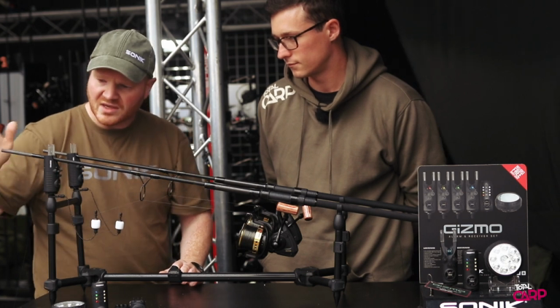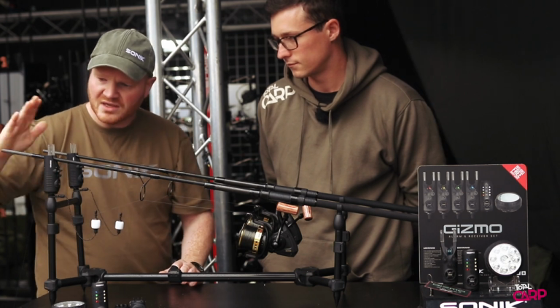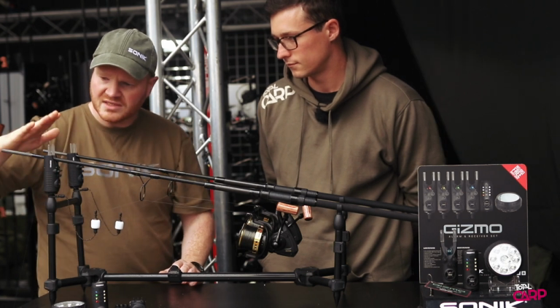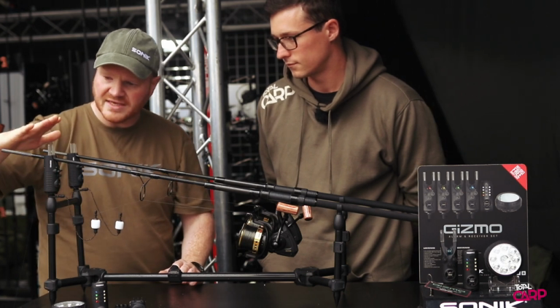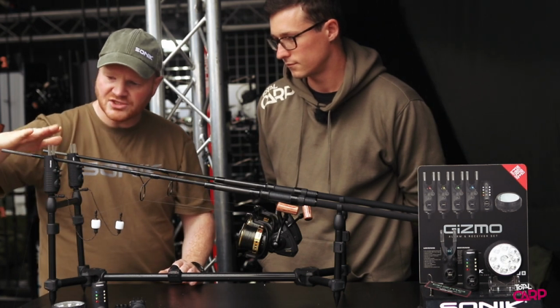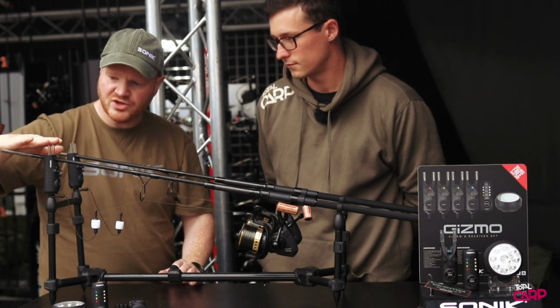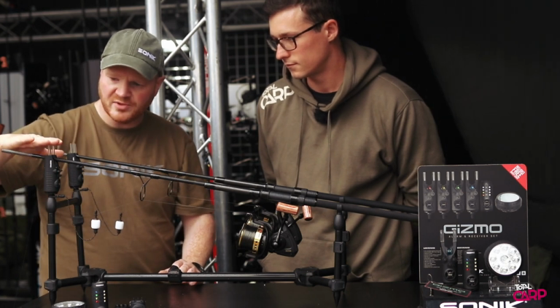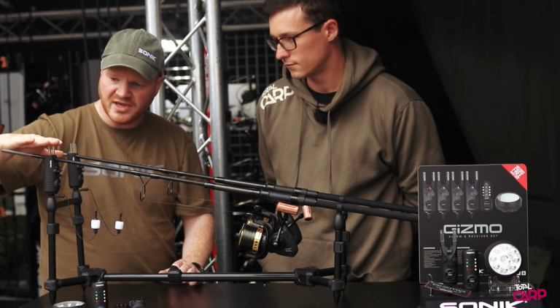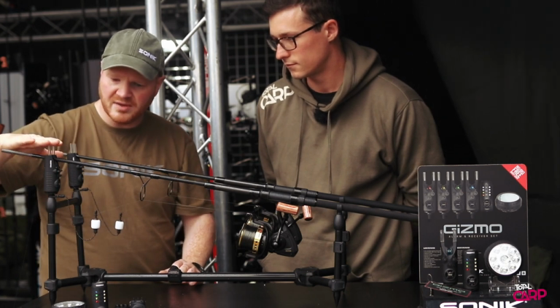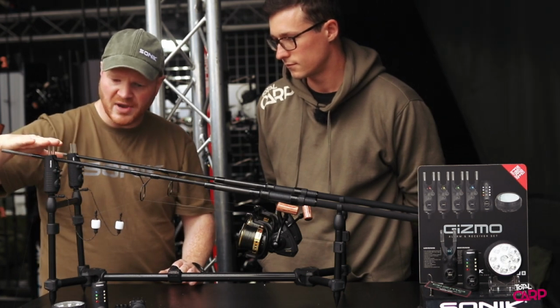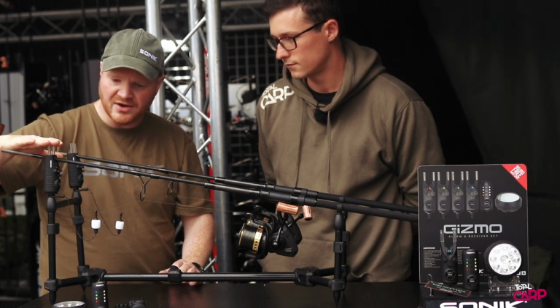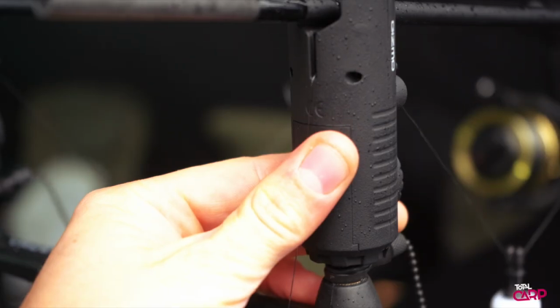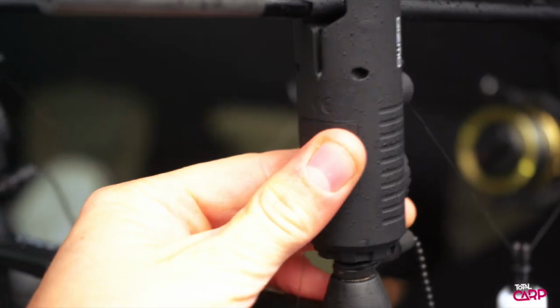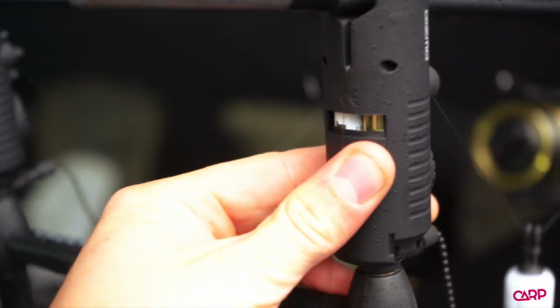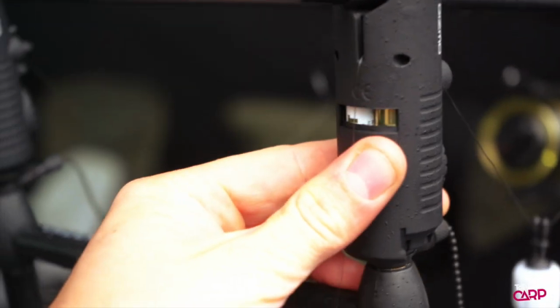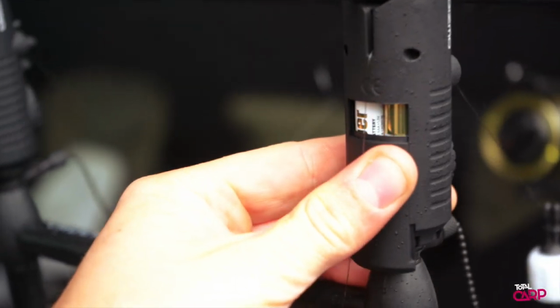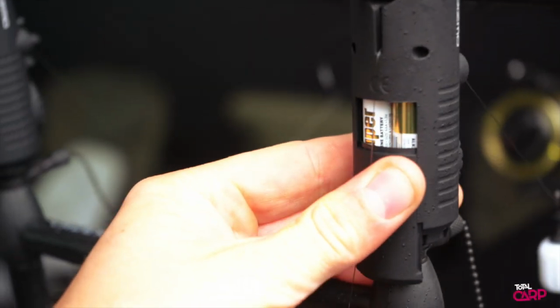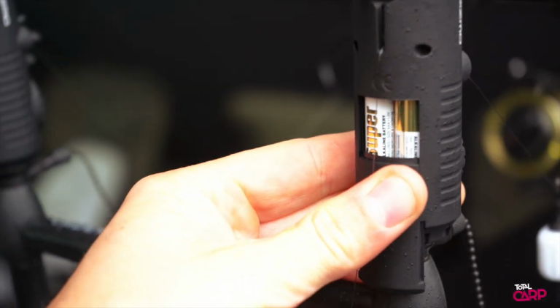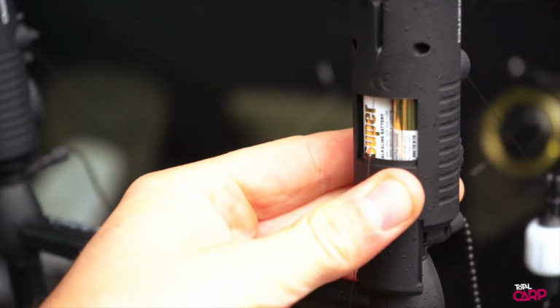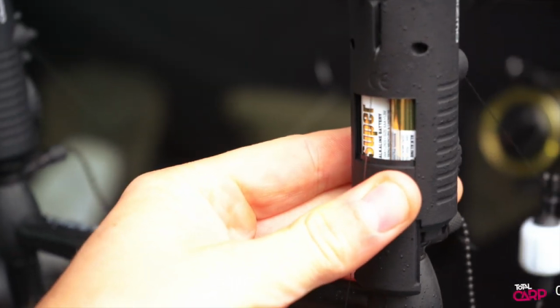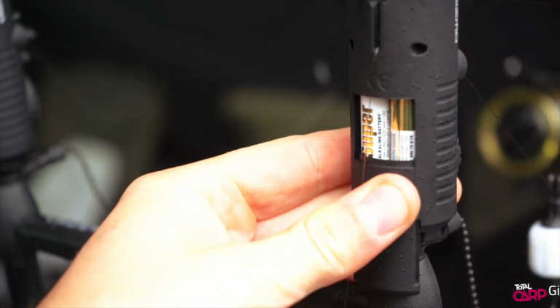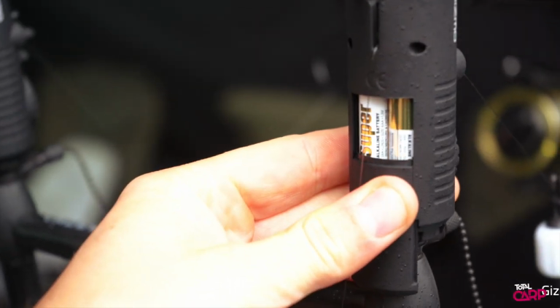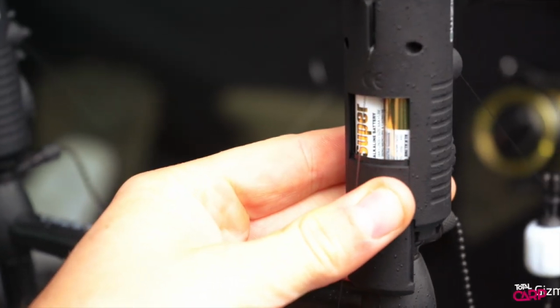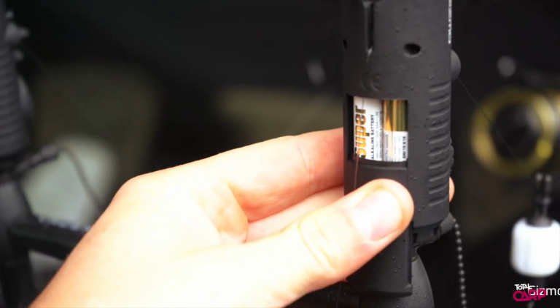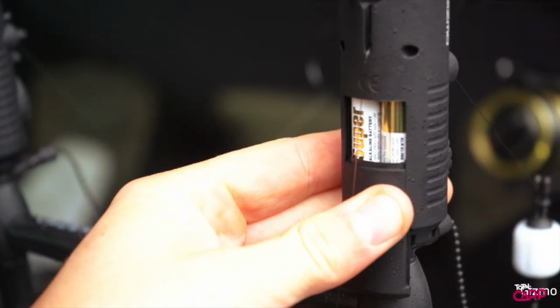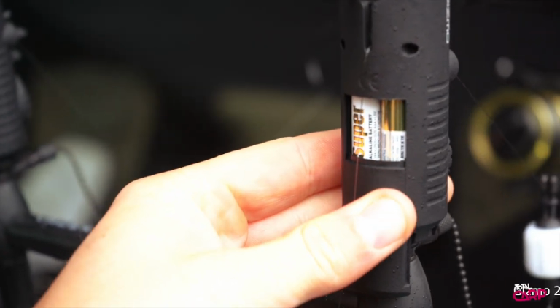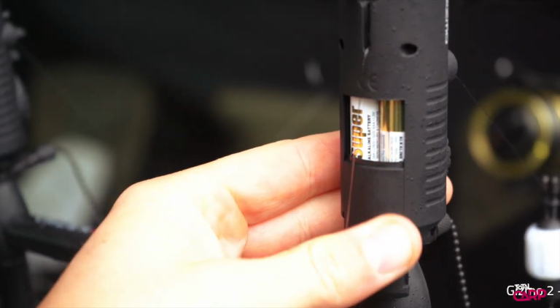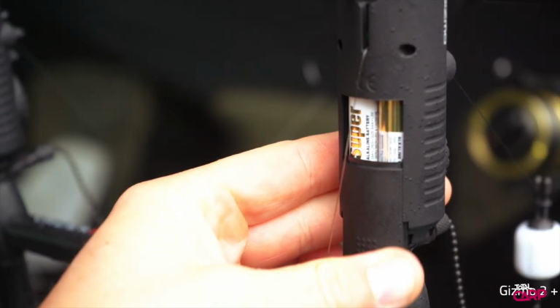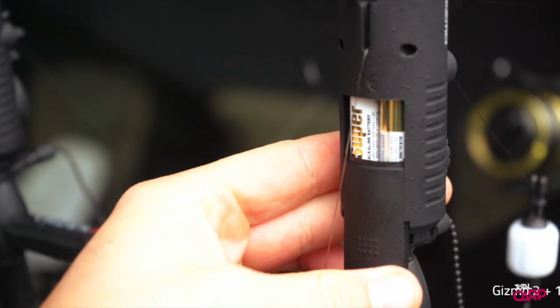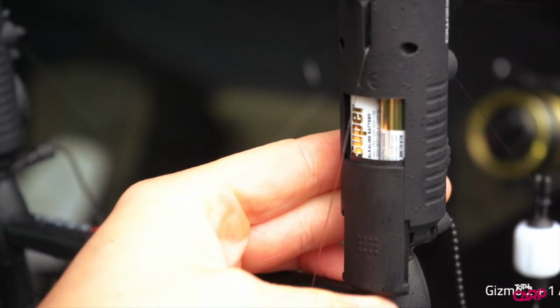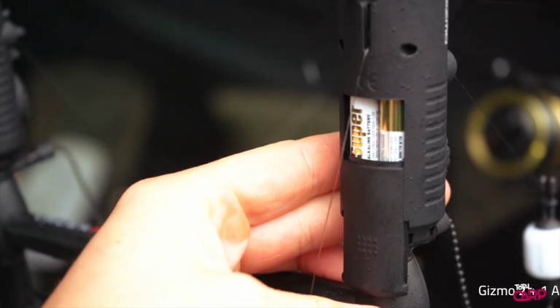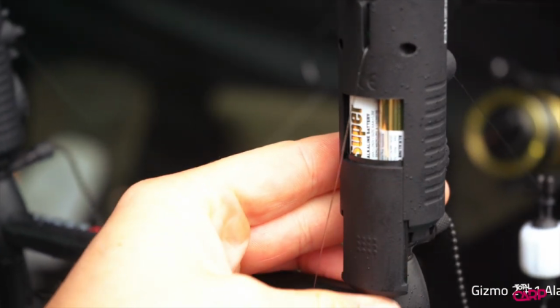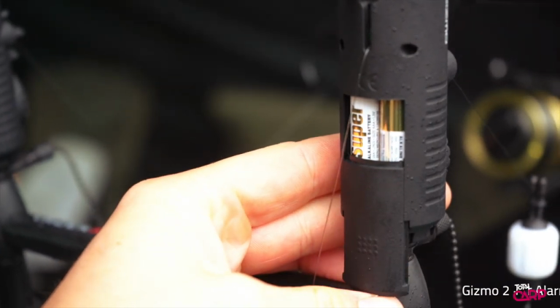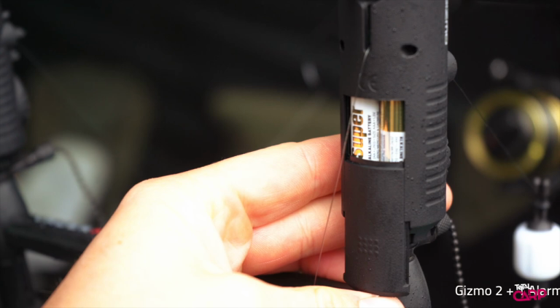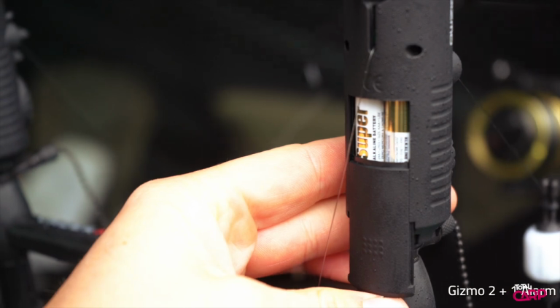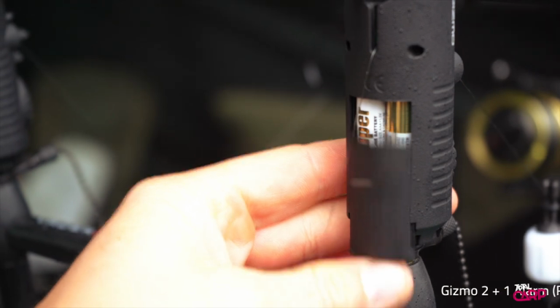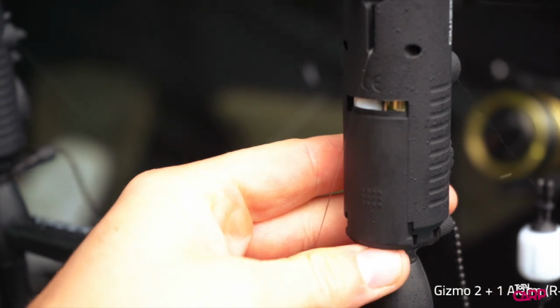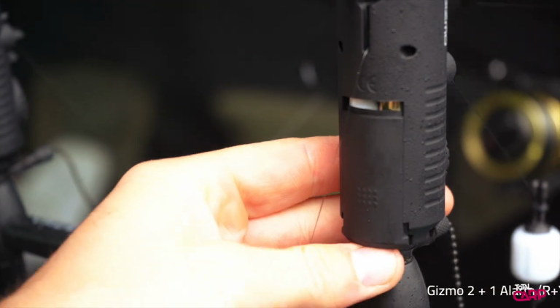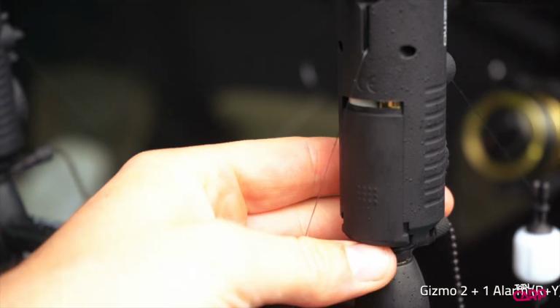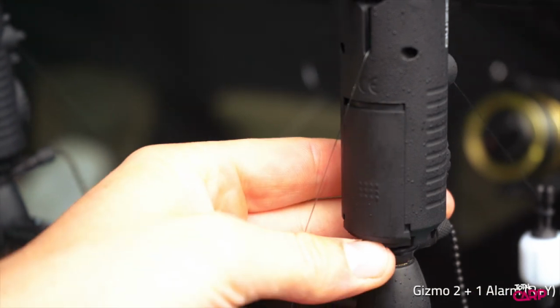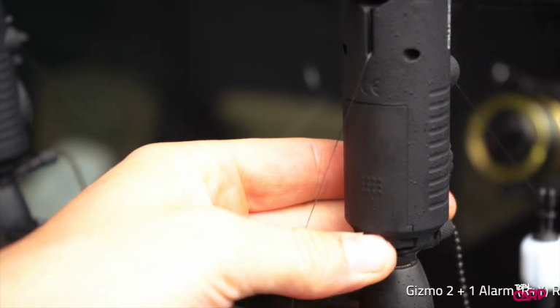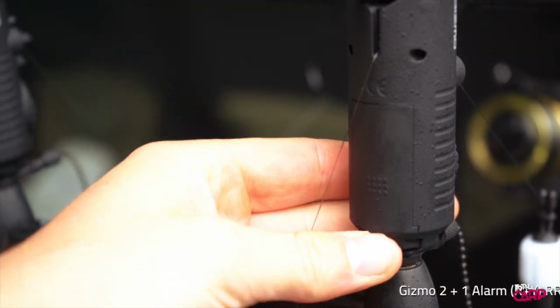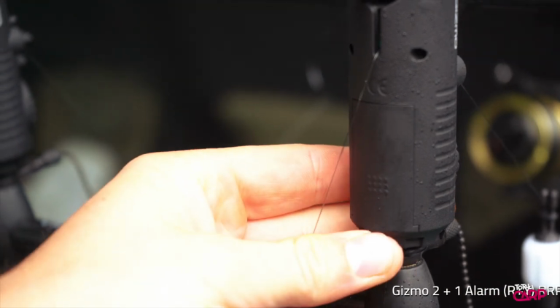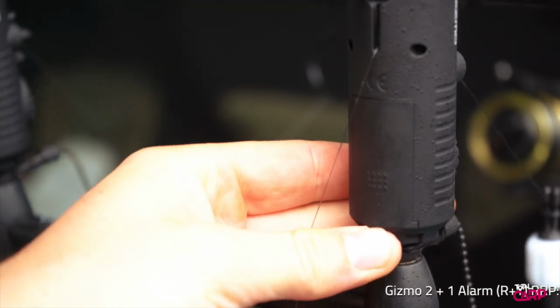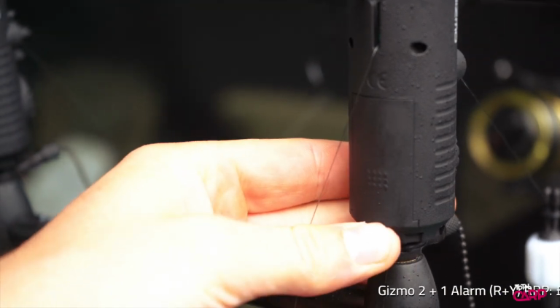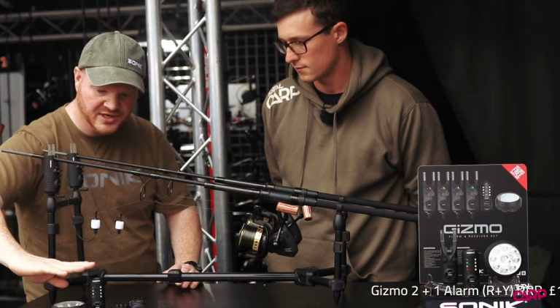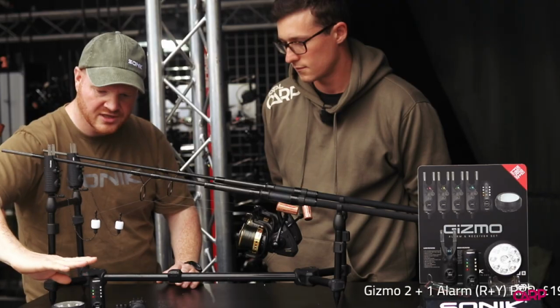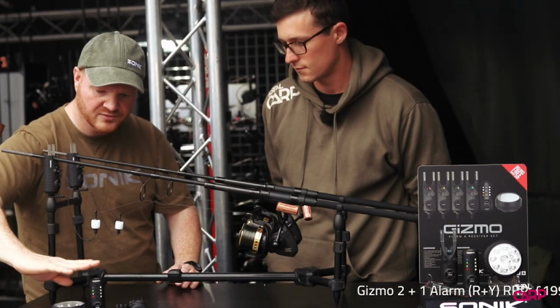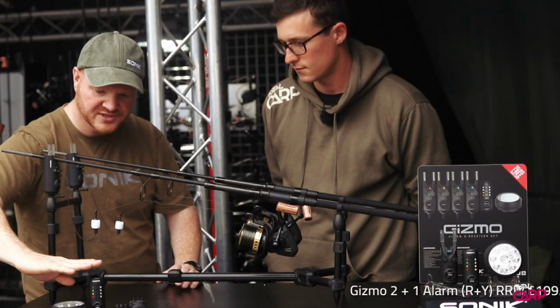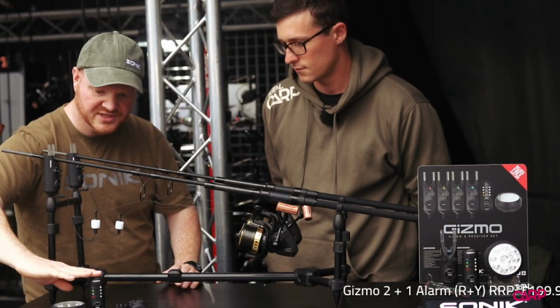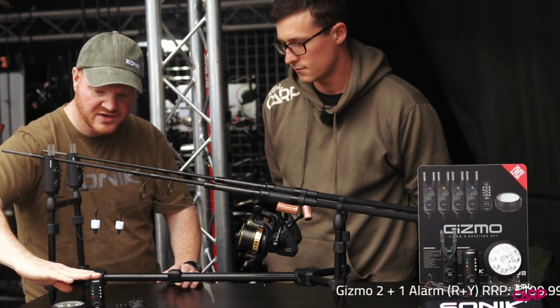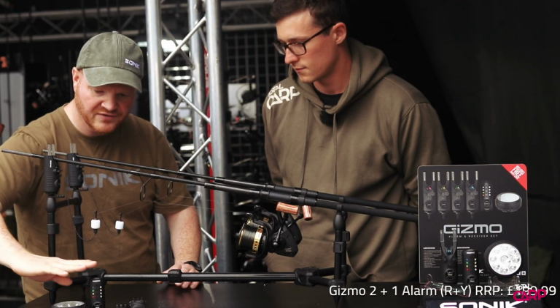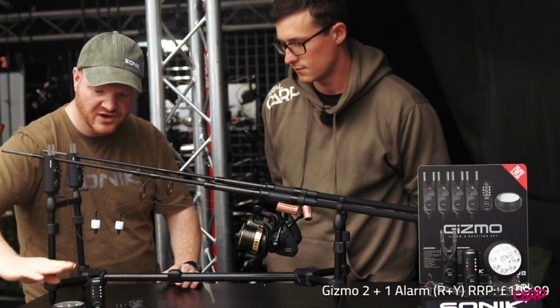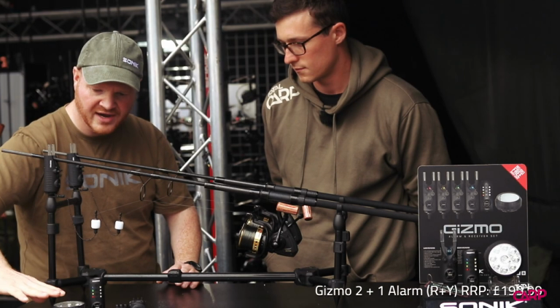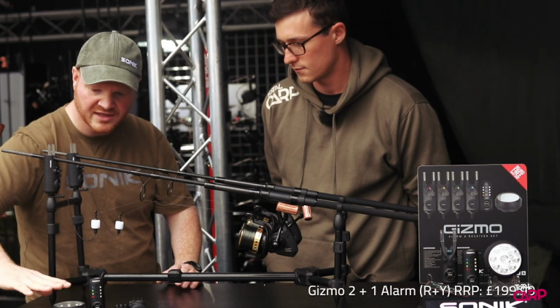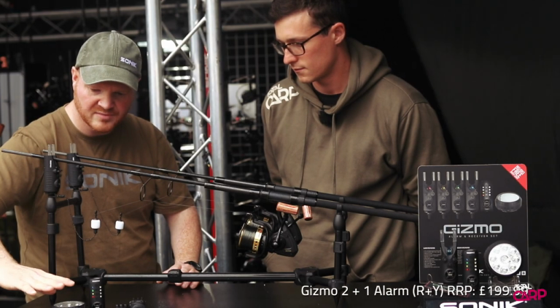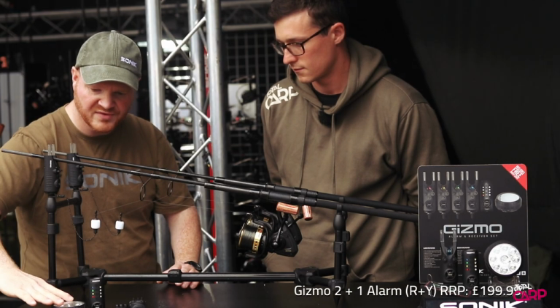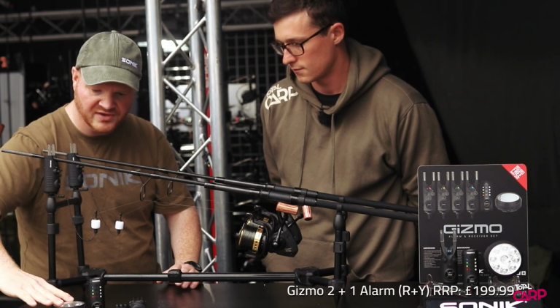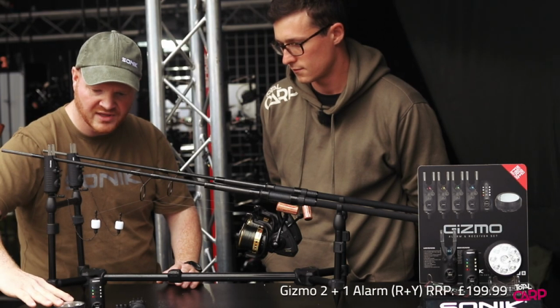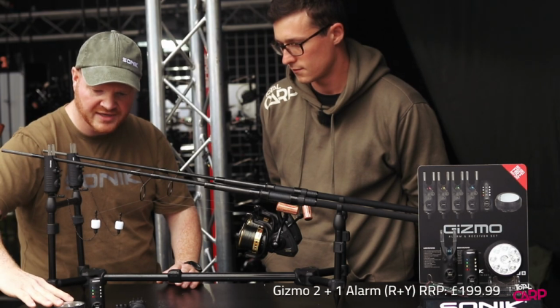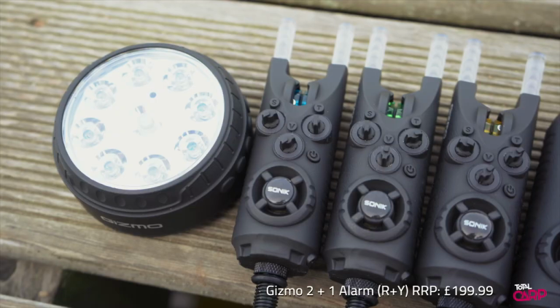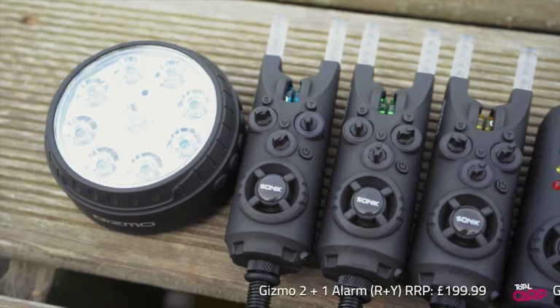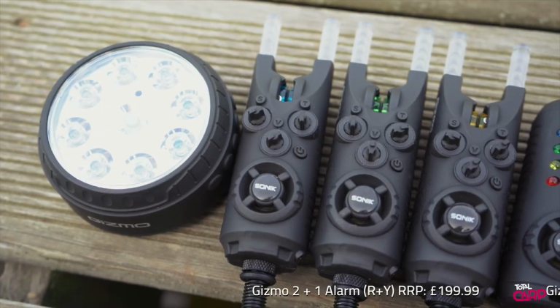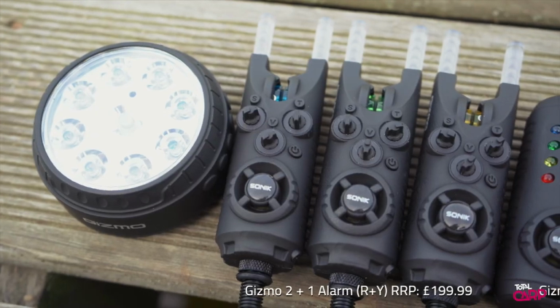It takes AAA batteries and comes with, as with most Sonic alarms, the full set — so you get the receiver and the bivvy light included.